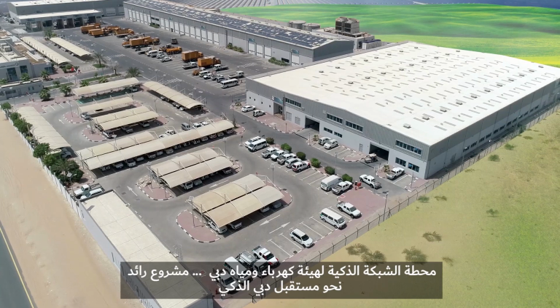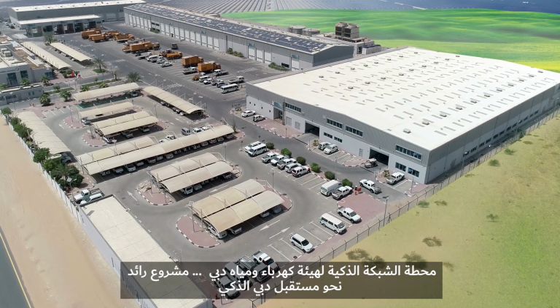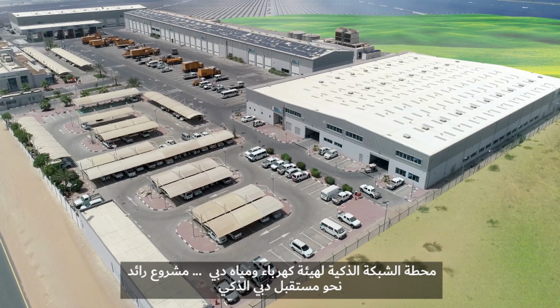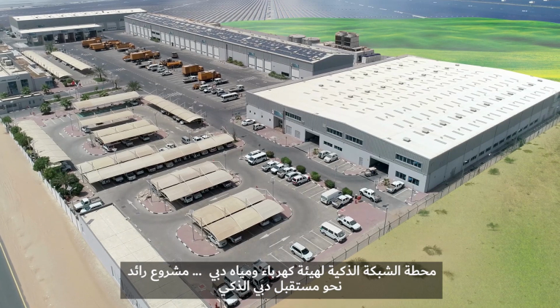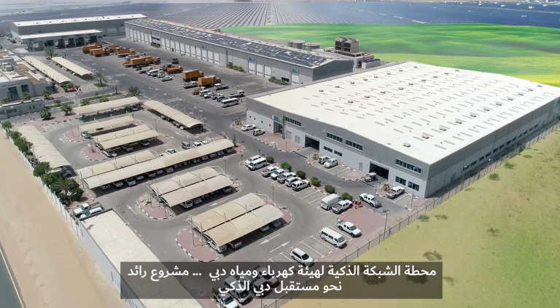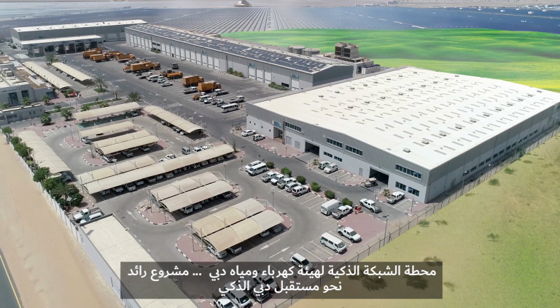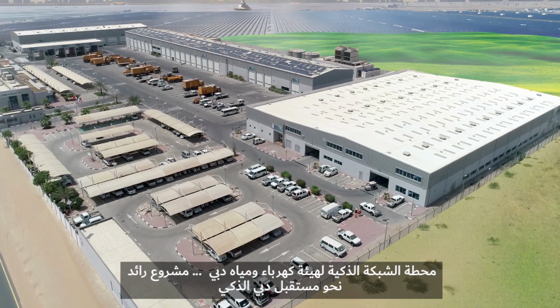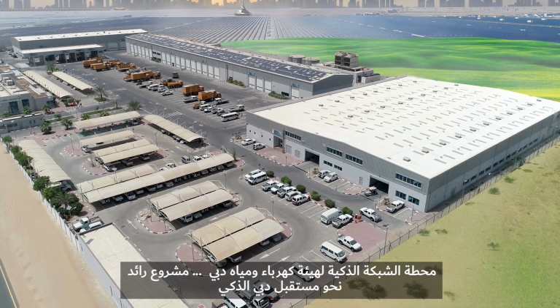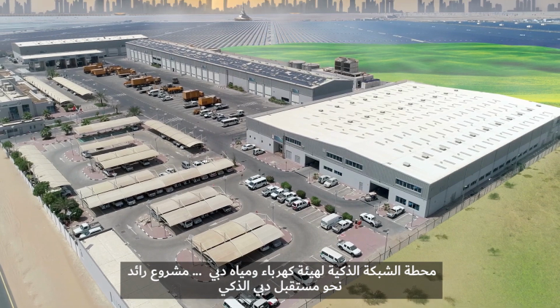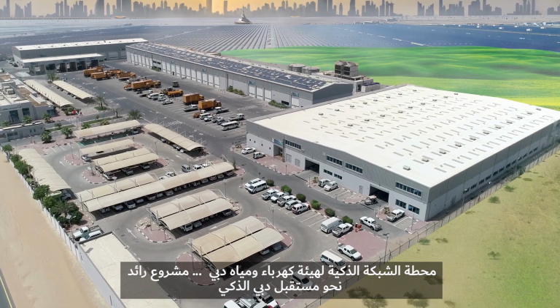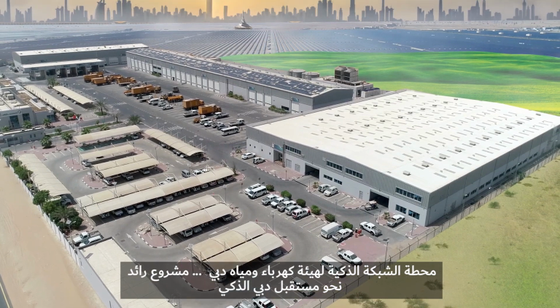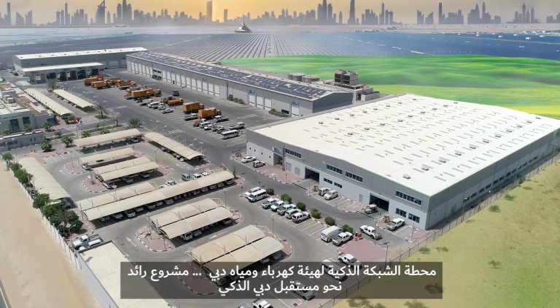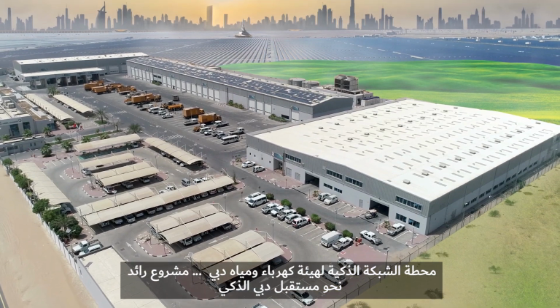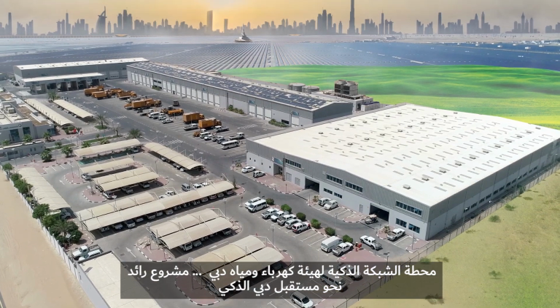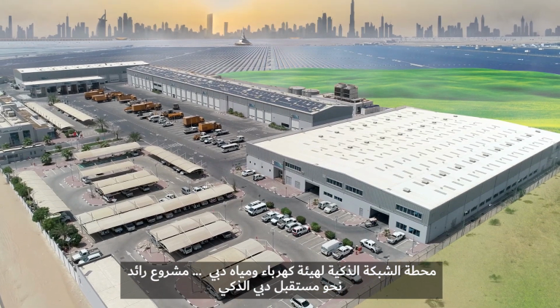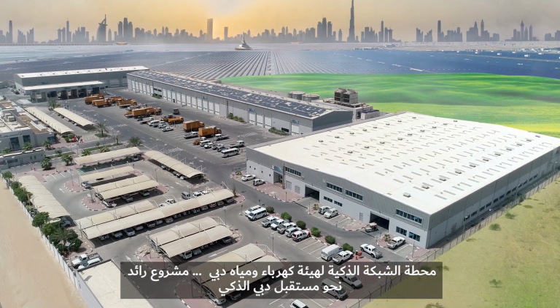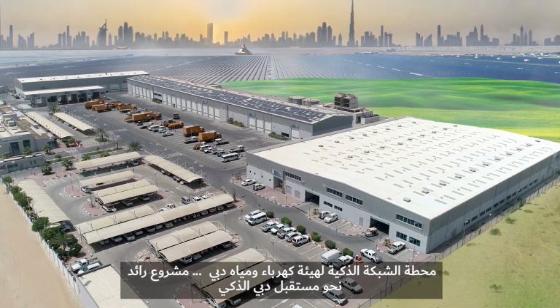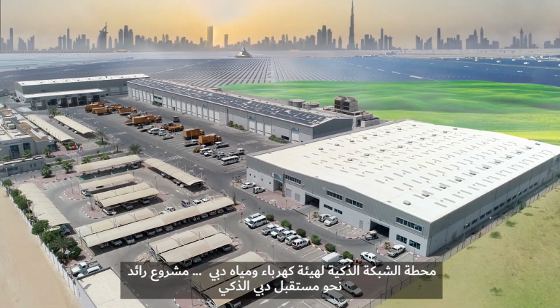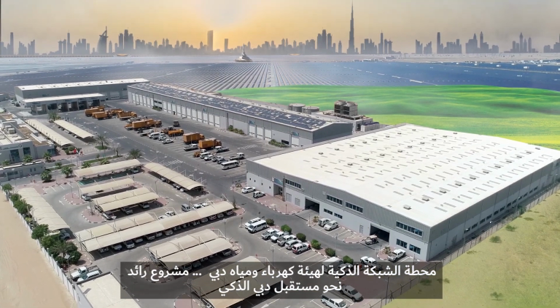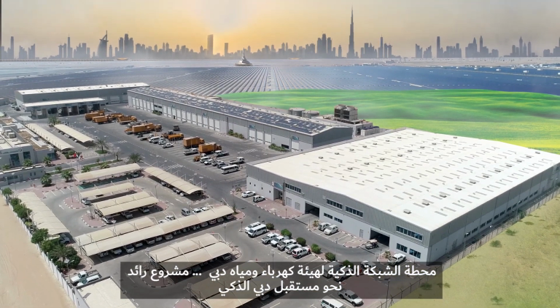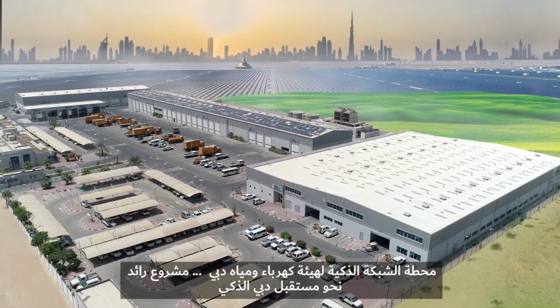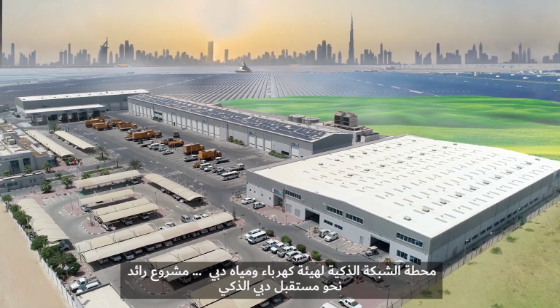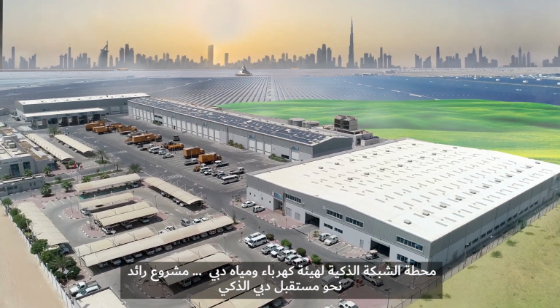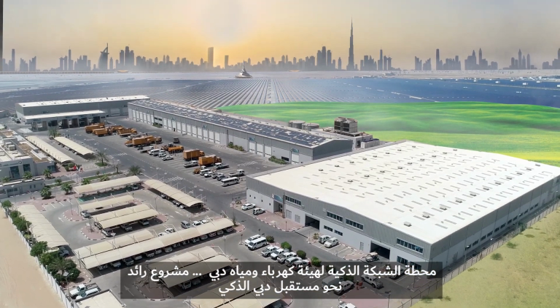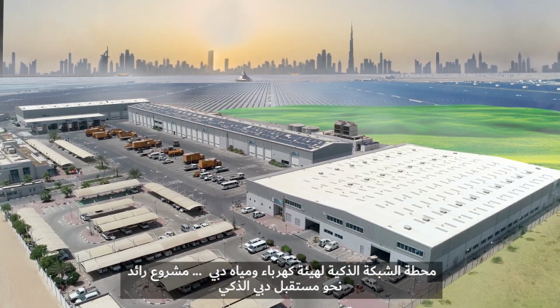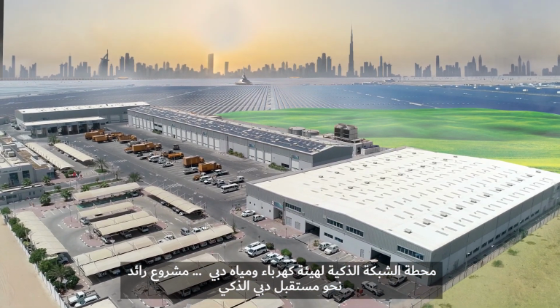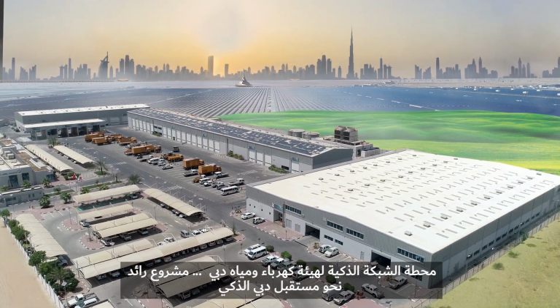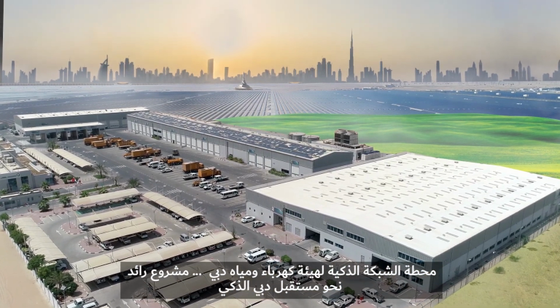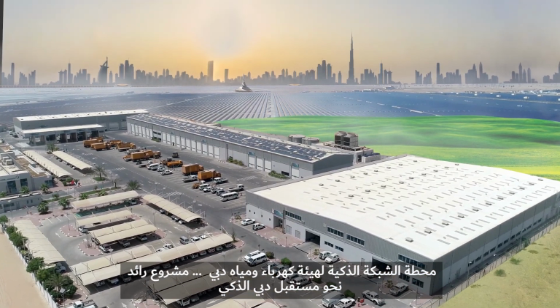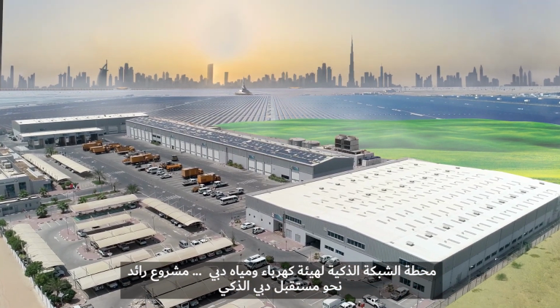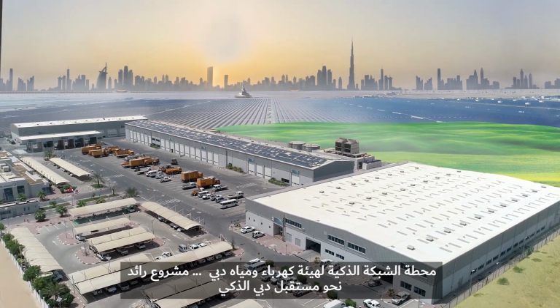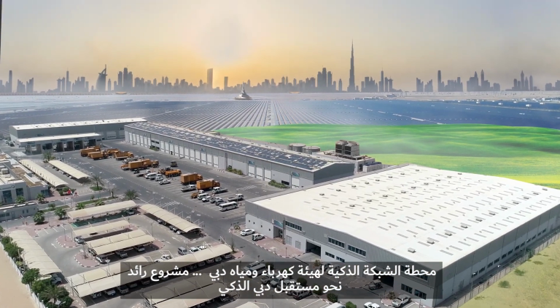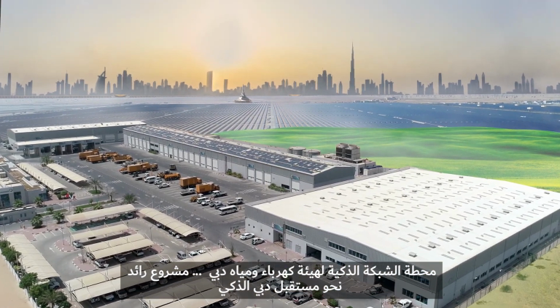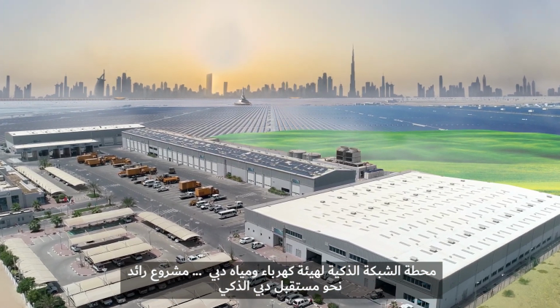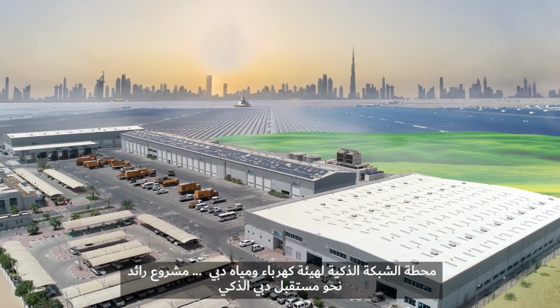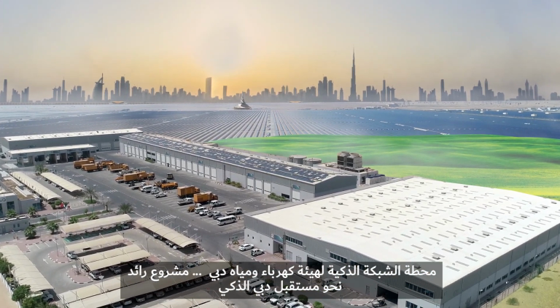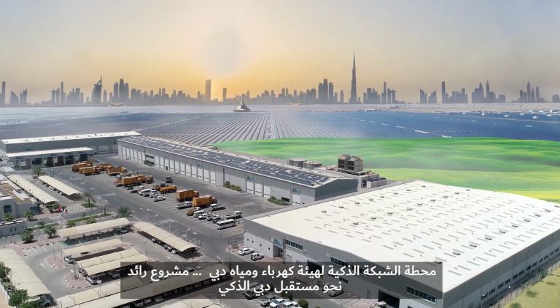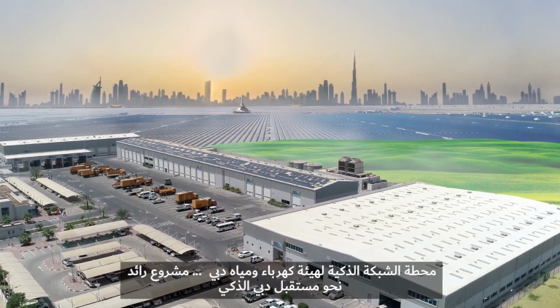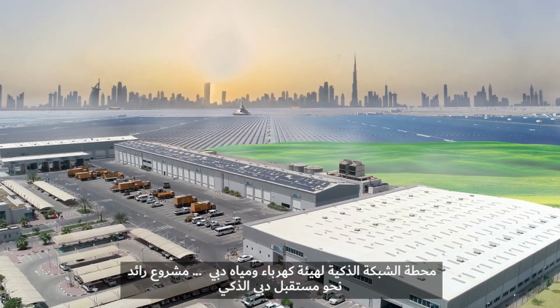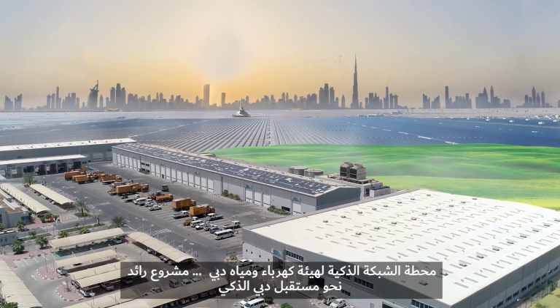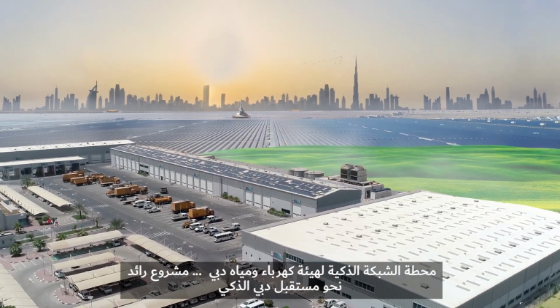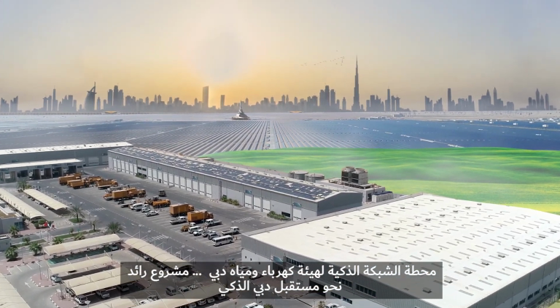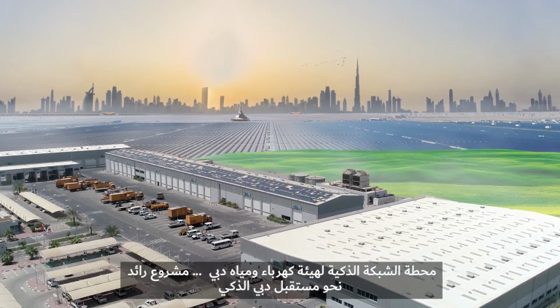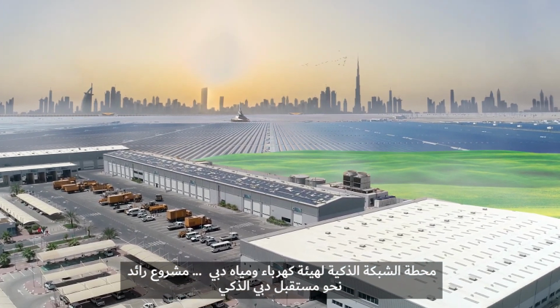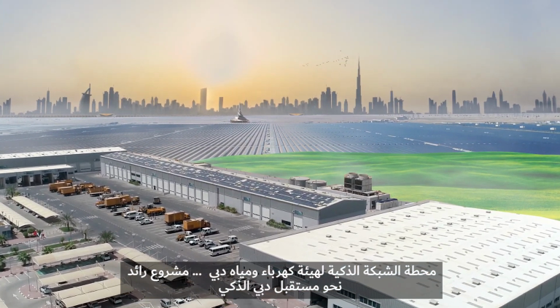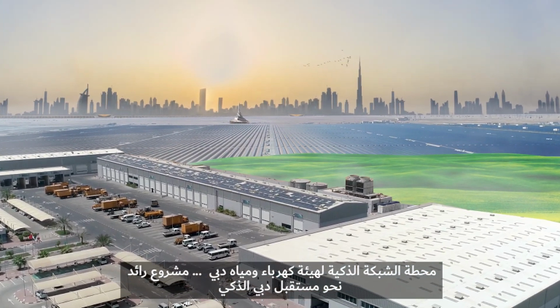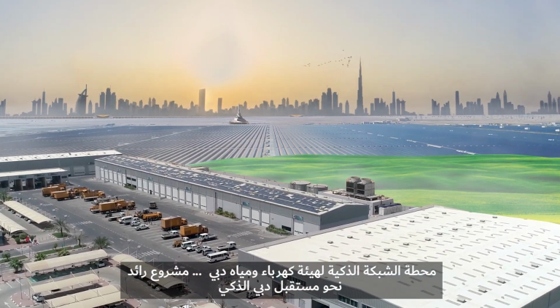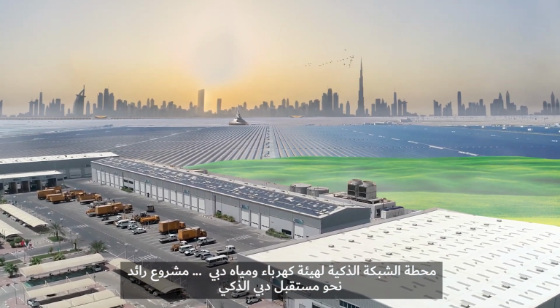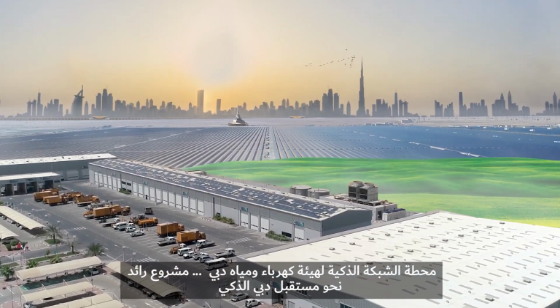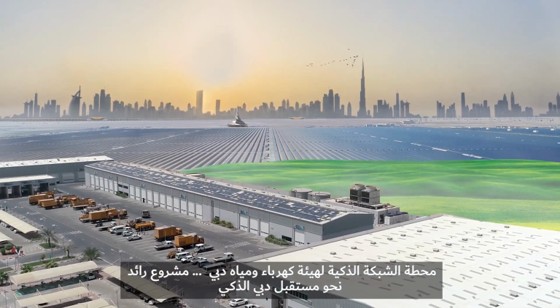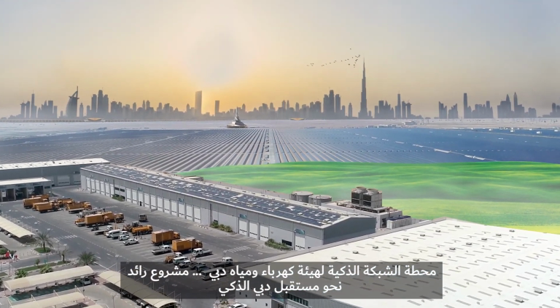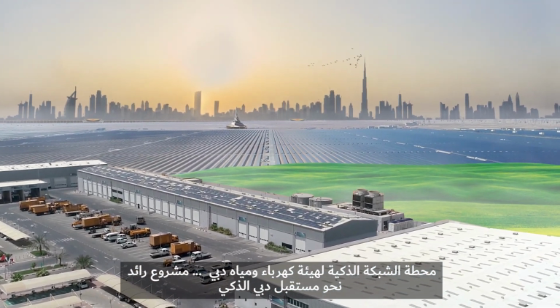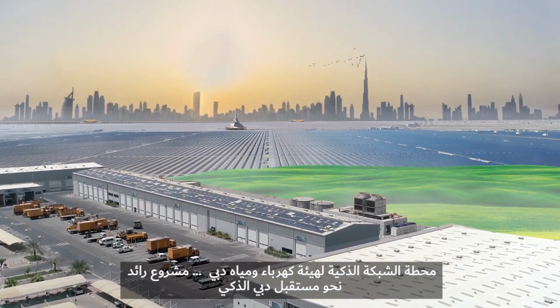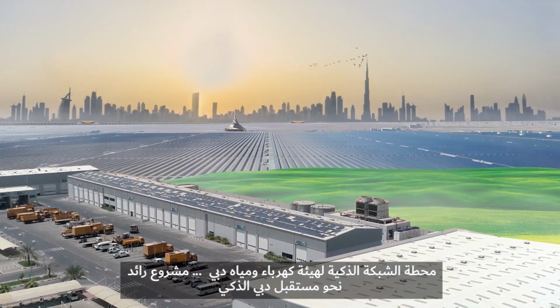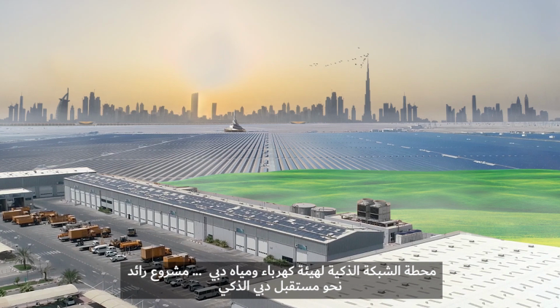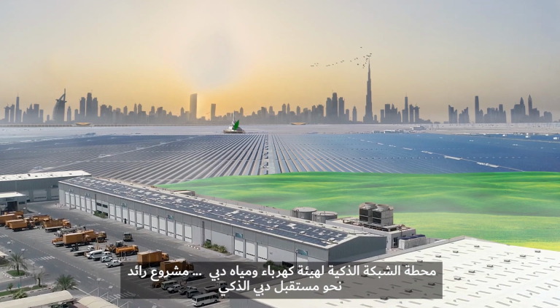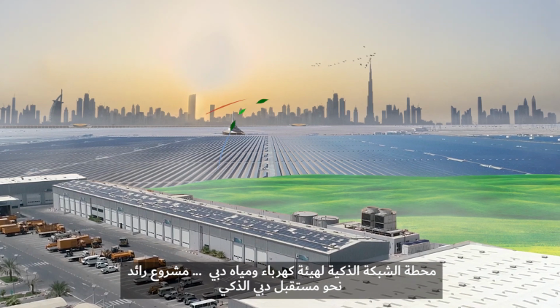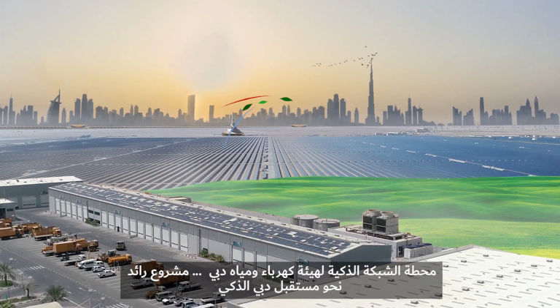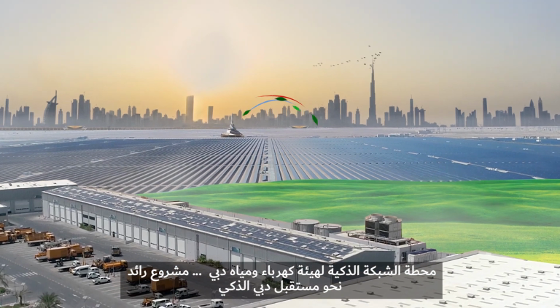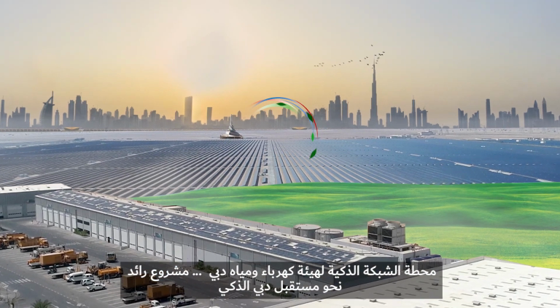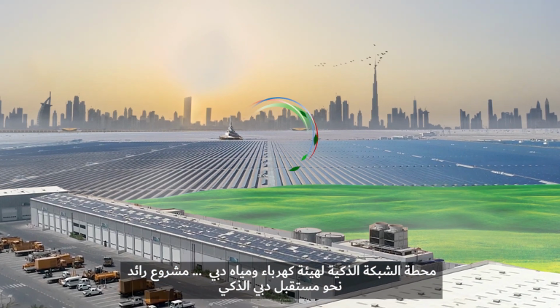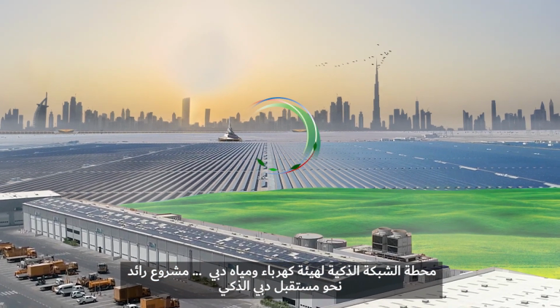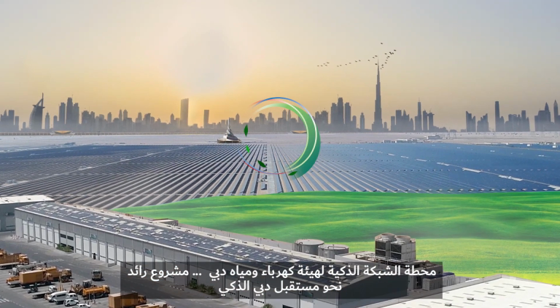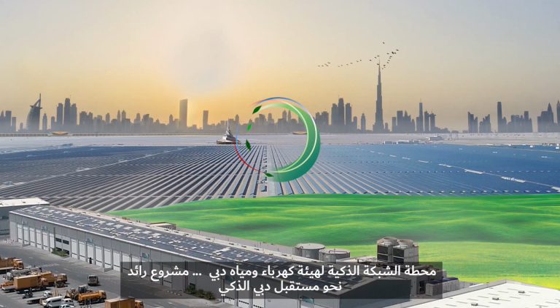Diwa's Smart Grid Station — a pioneering project towards Dubai's smart future.